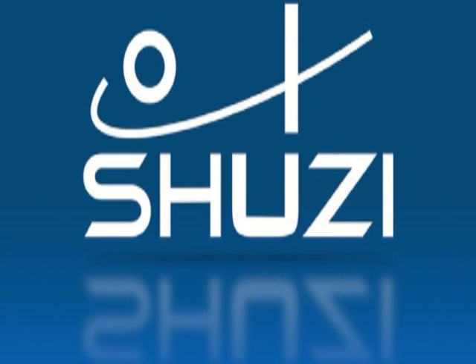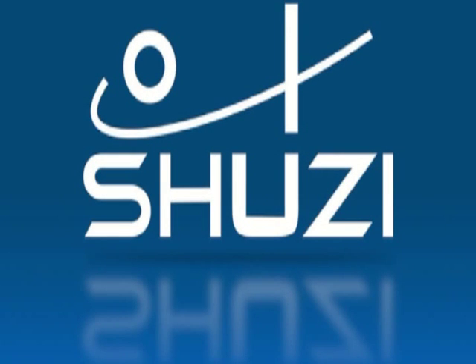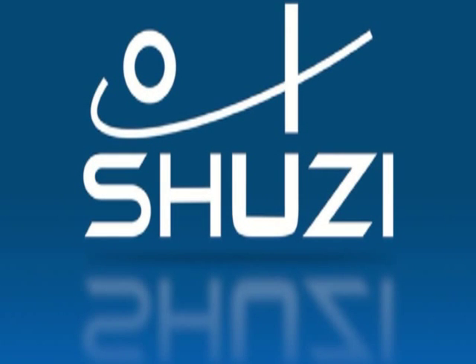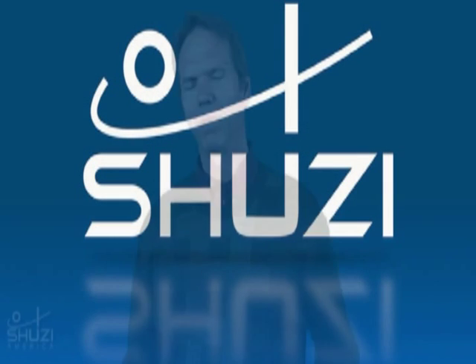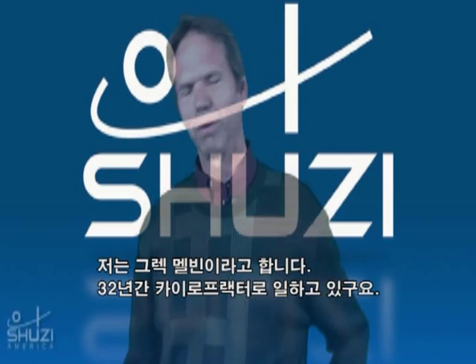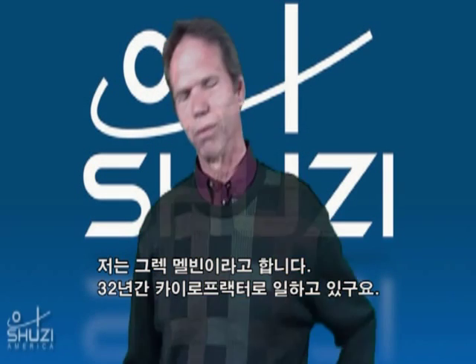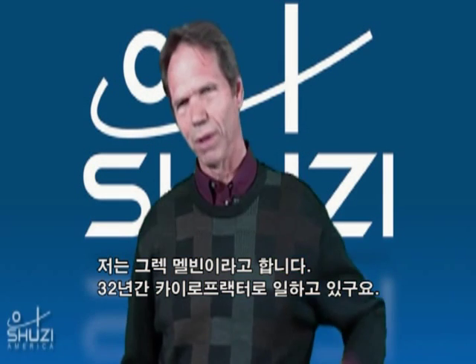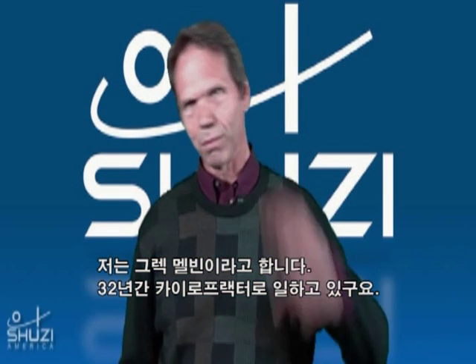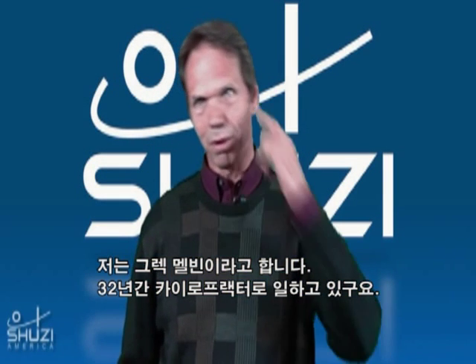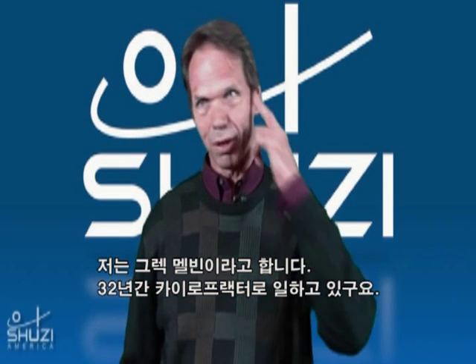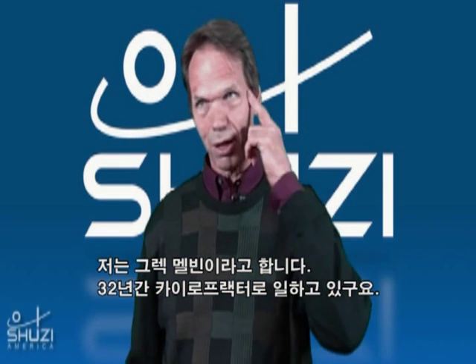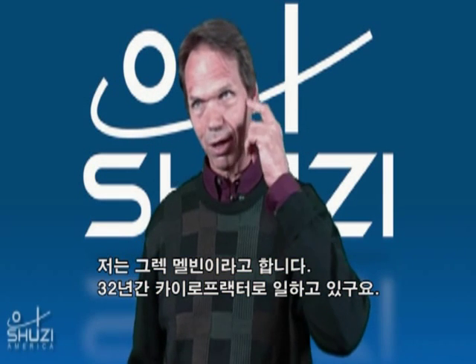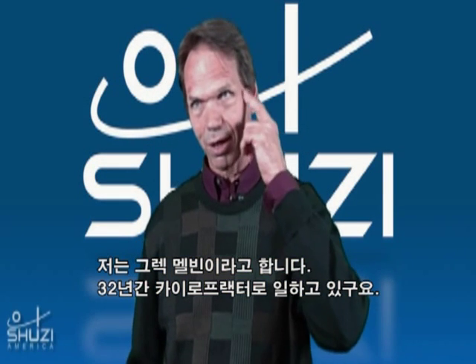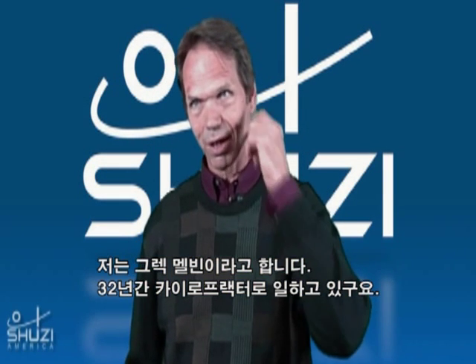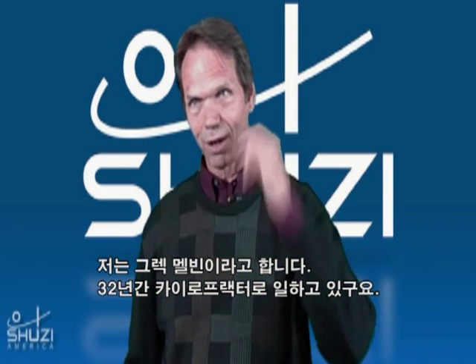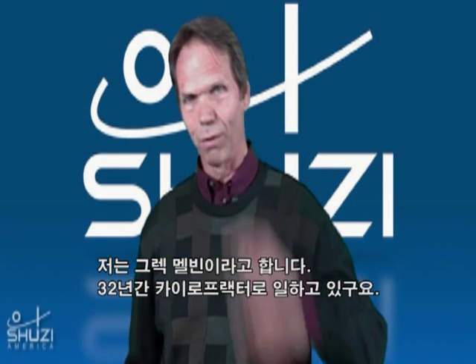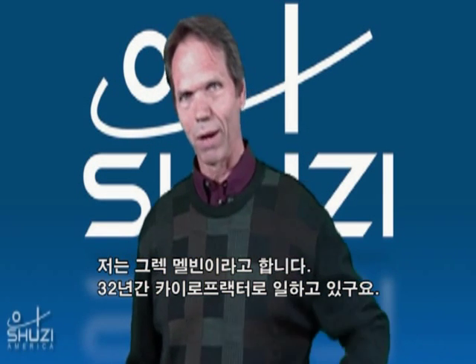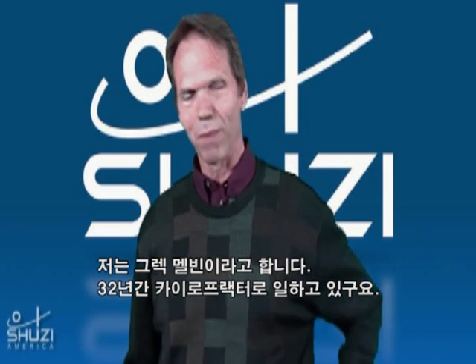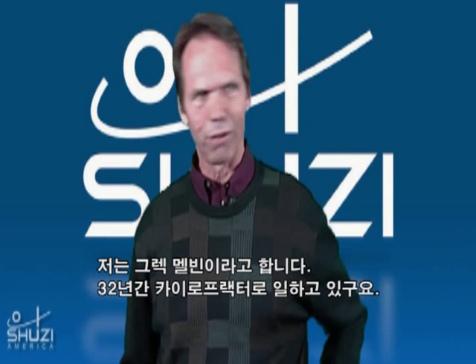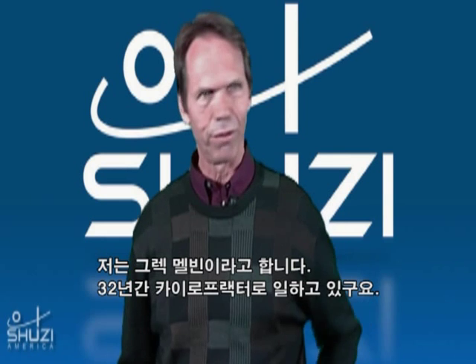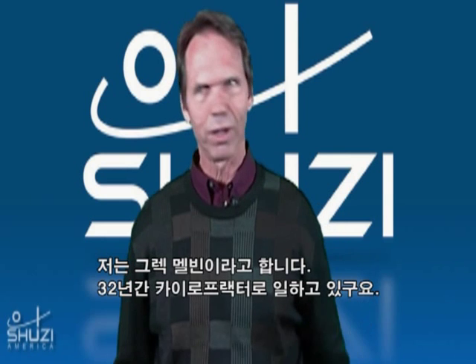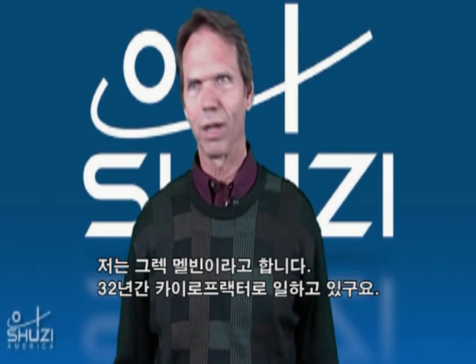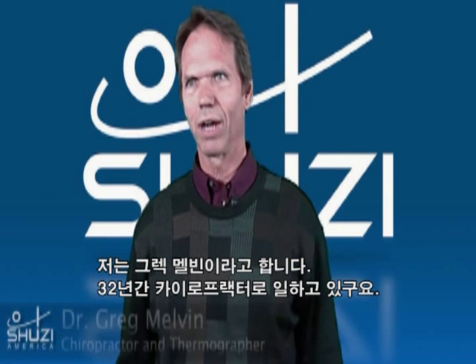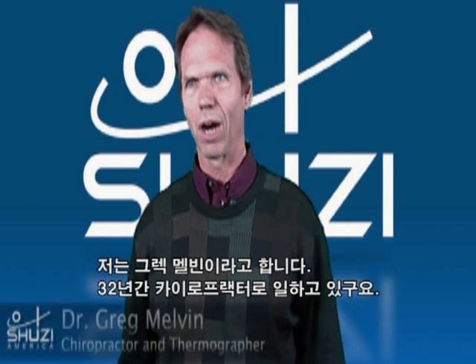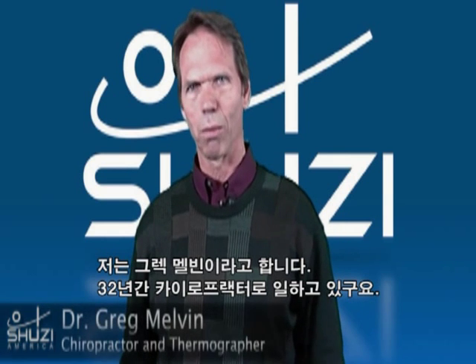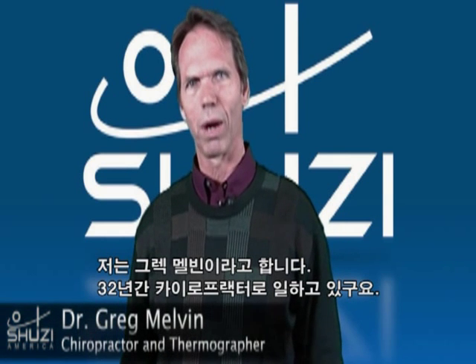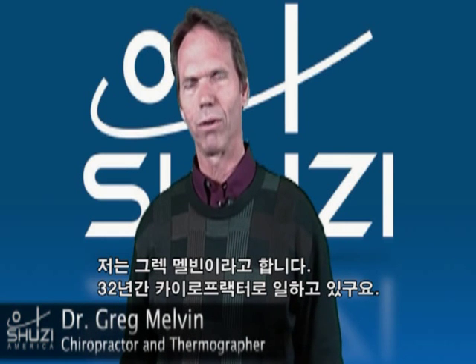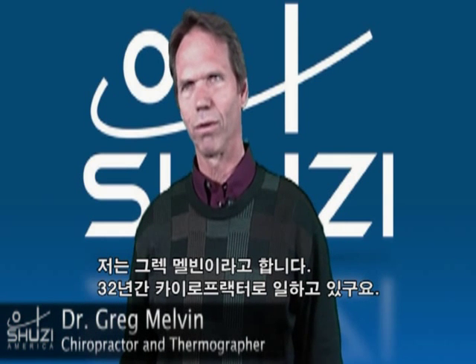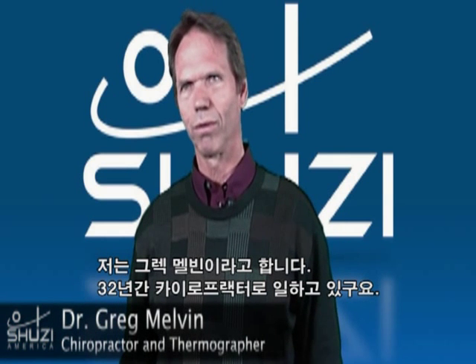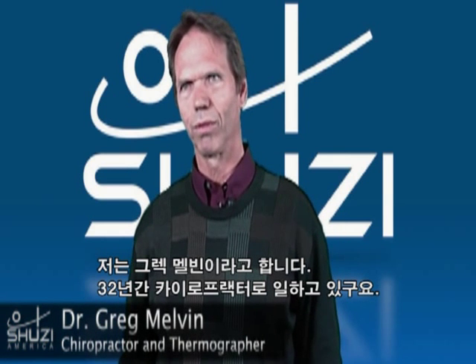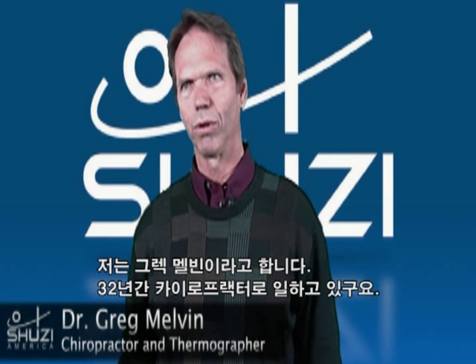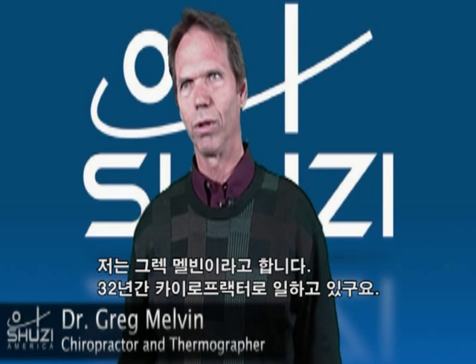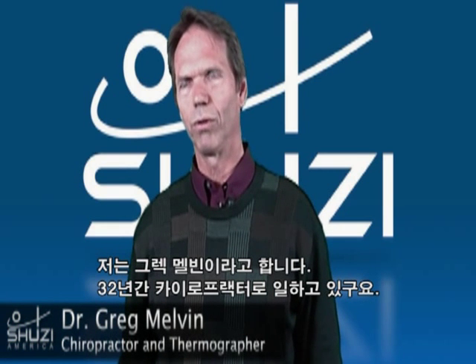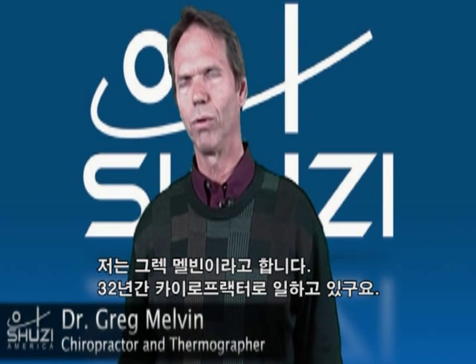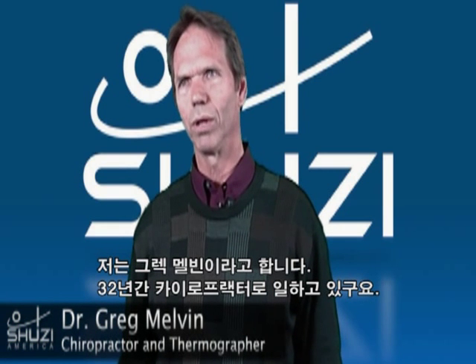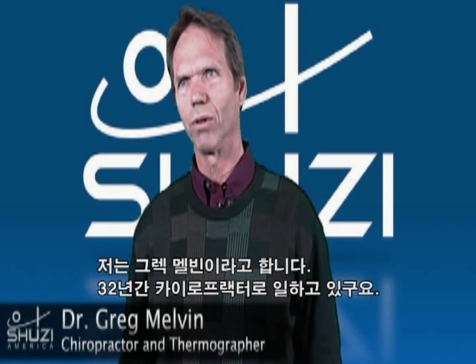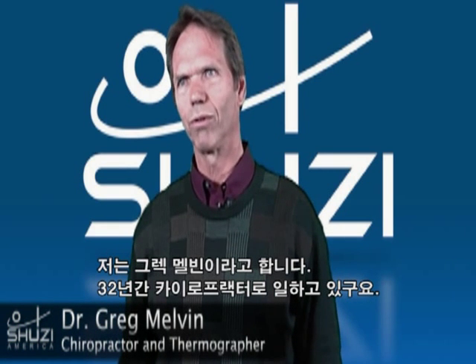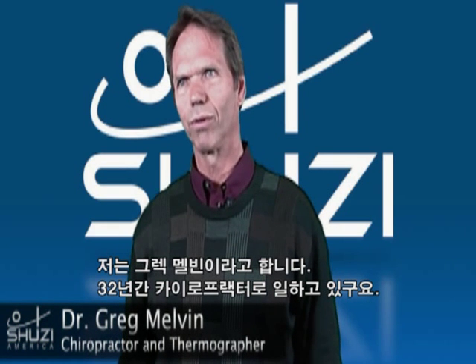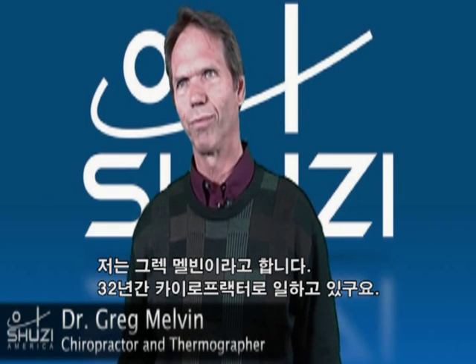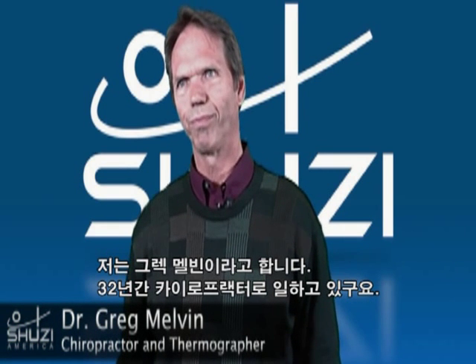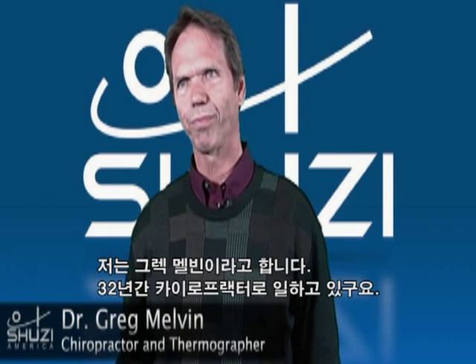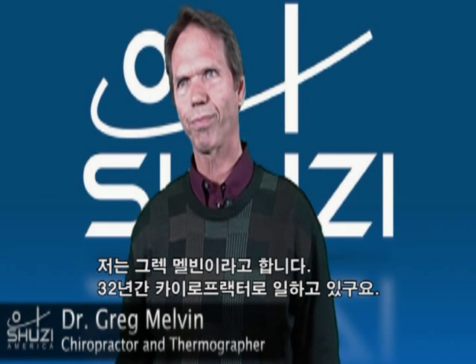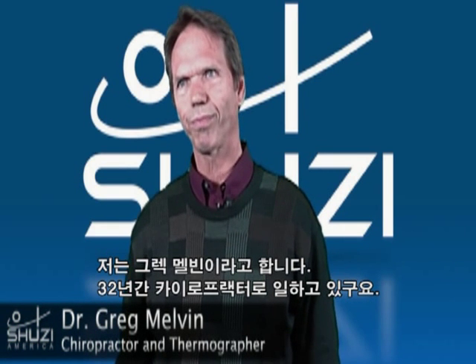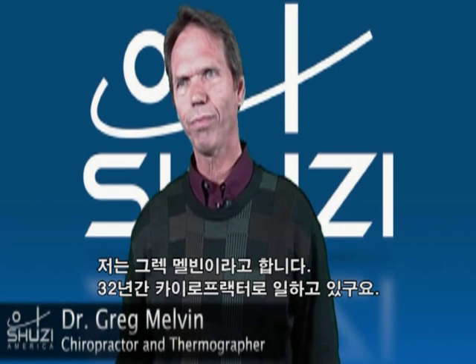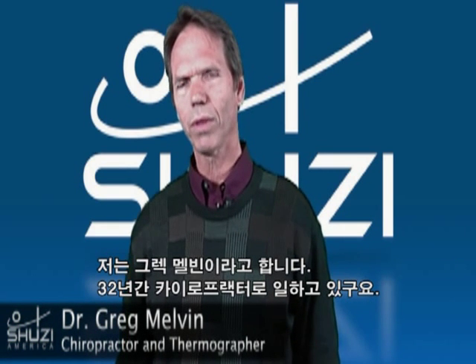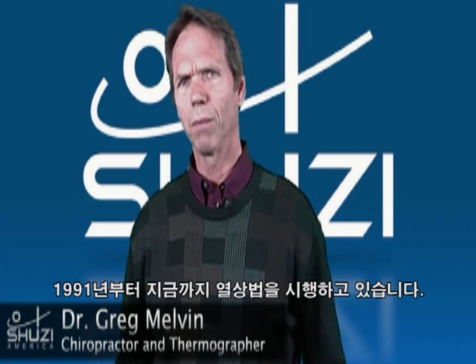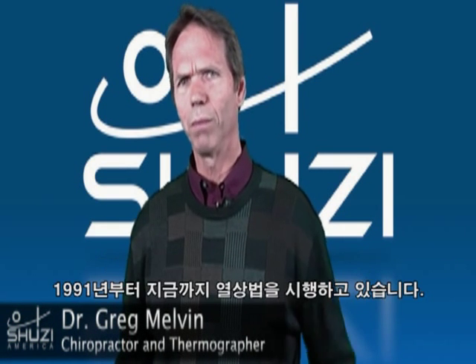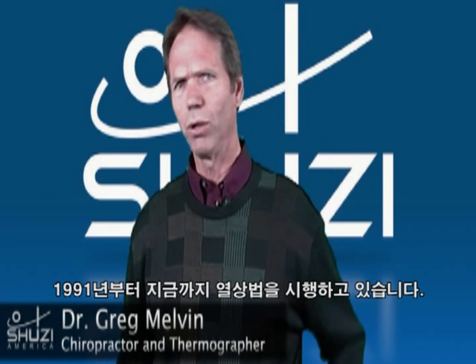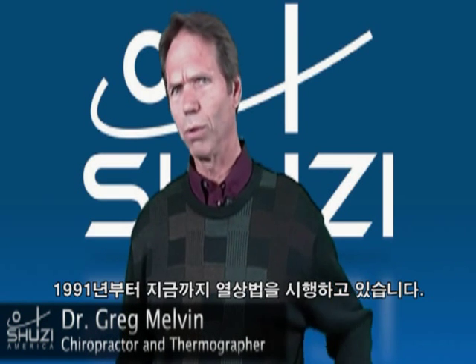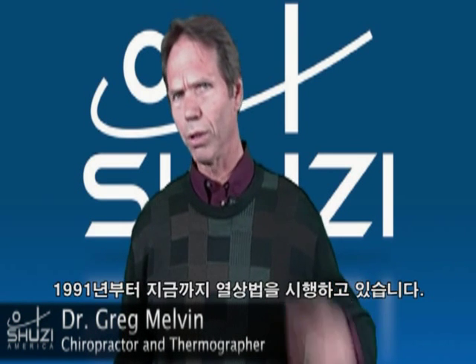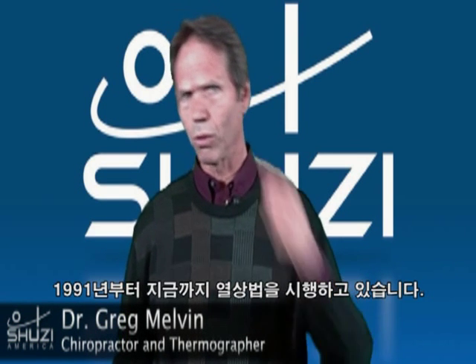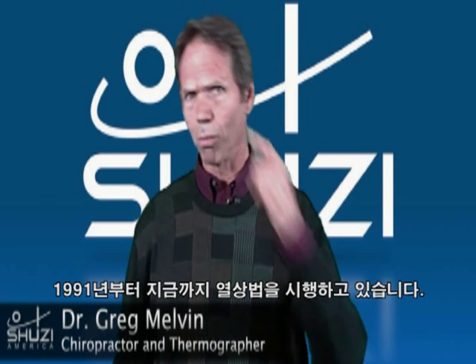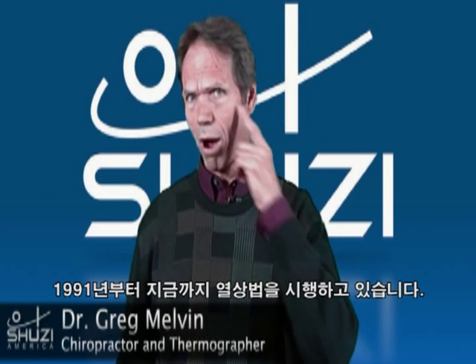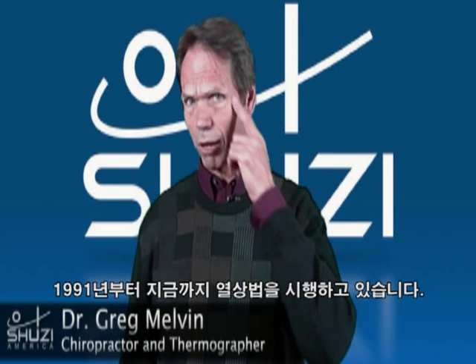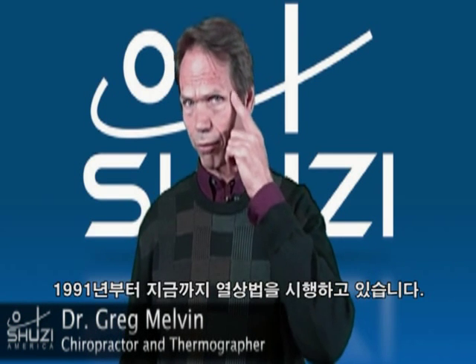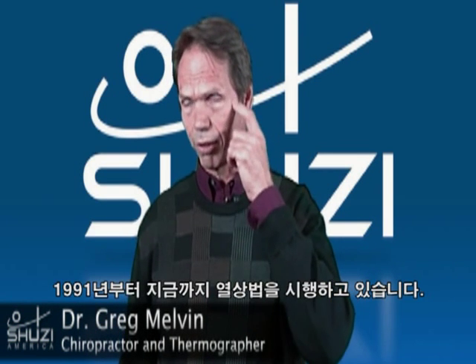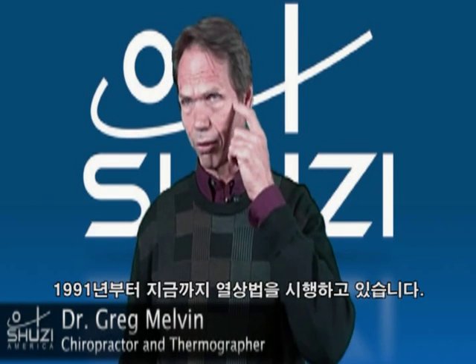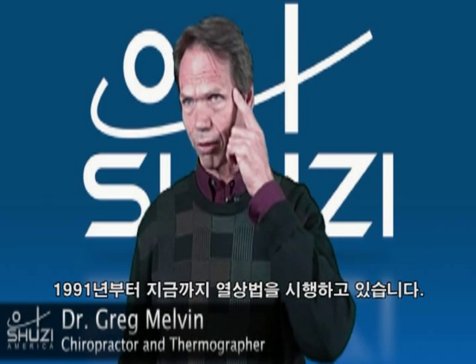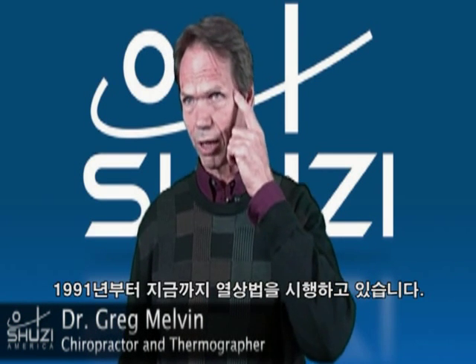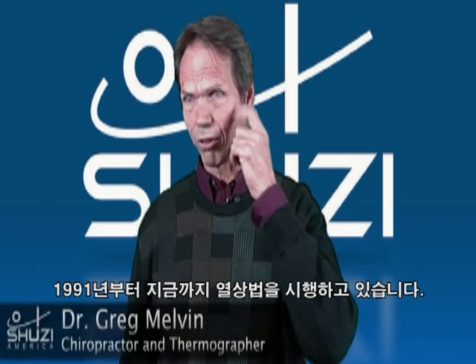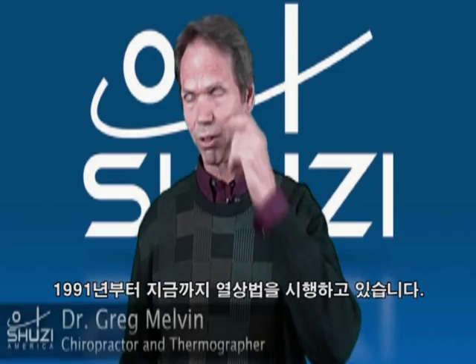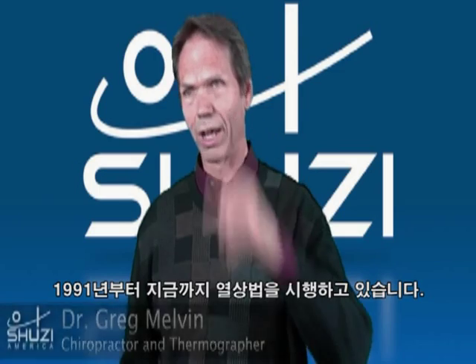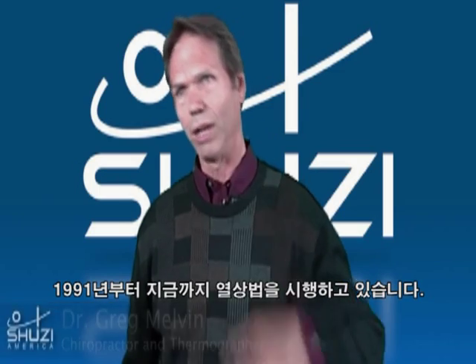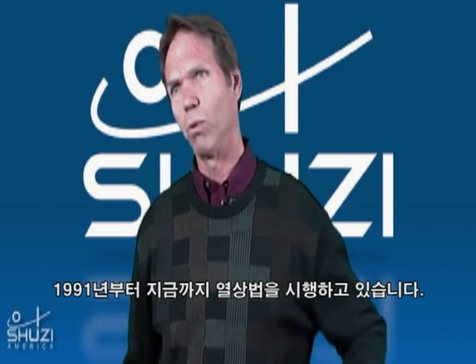I'm Greg Melvin, chiropractor, 32 years. I've been doing thermography since '91.